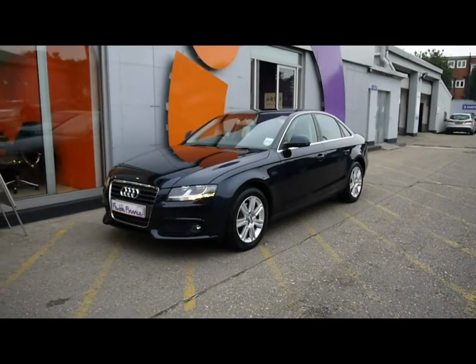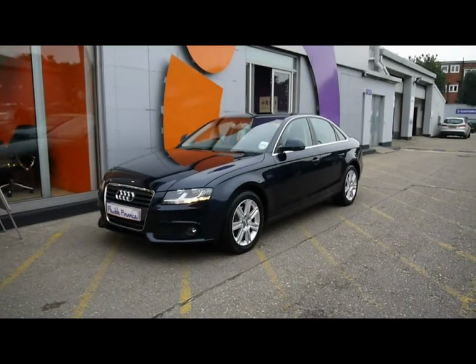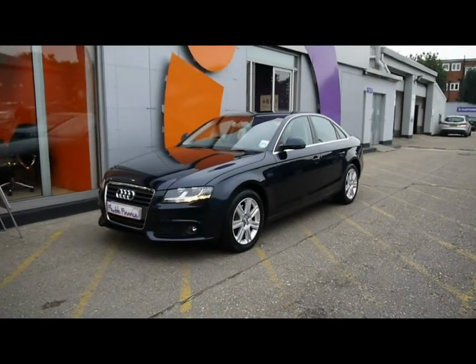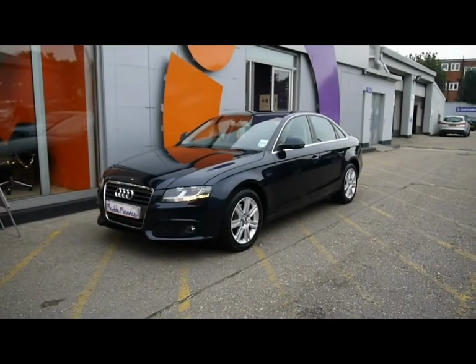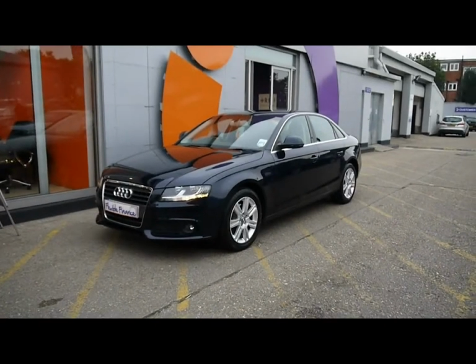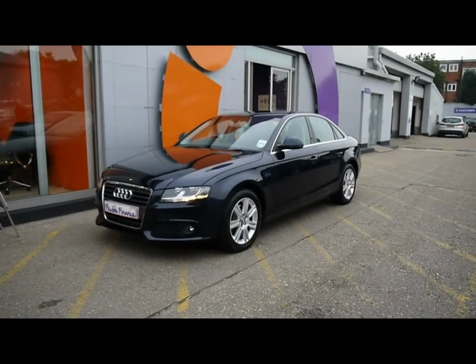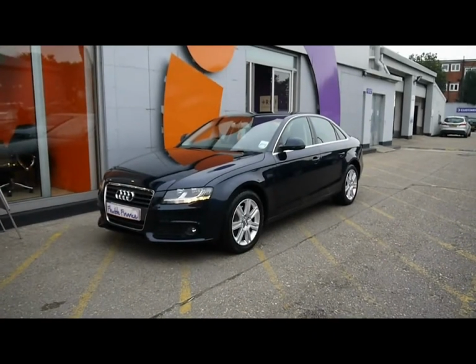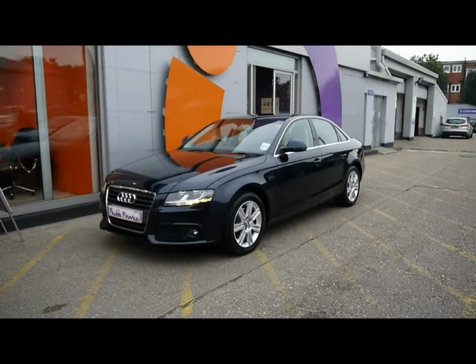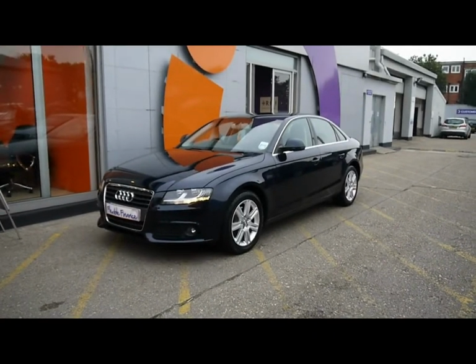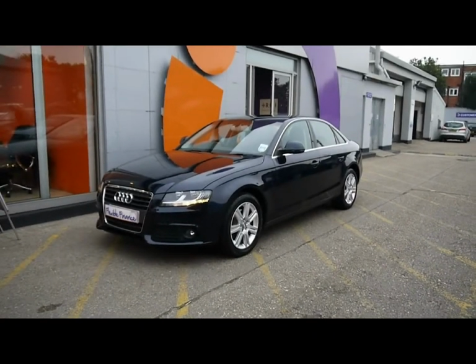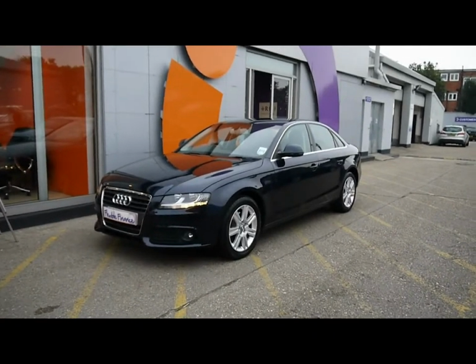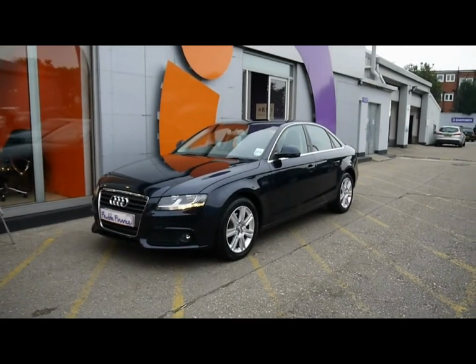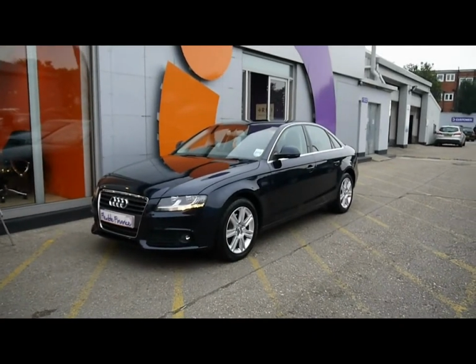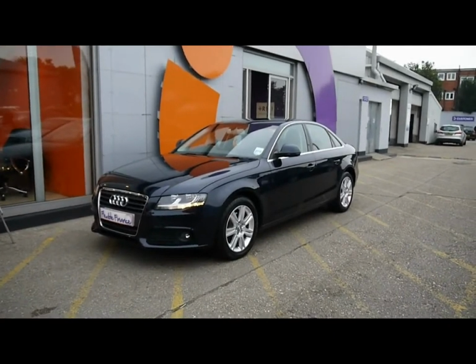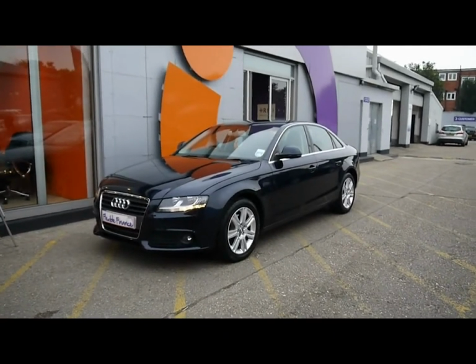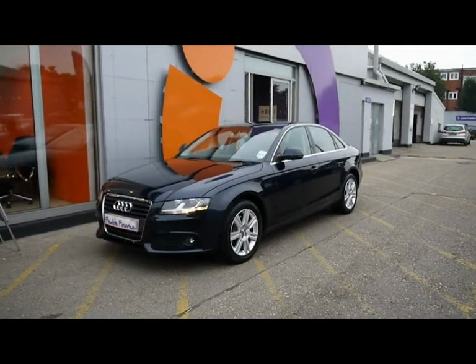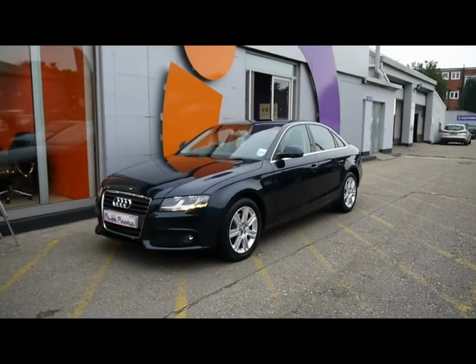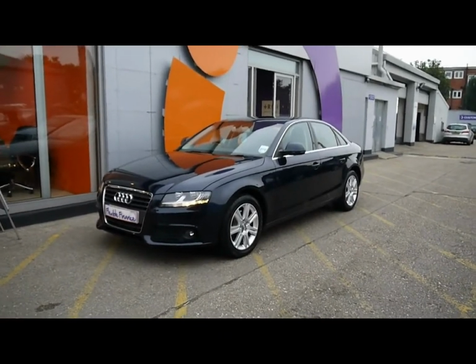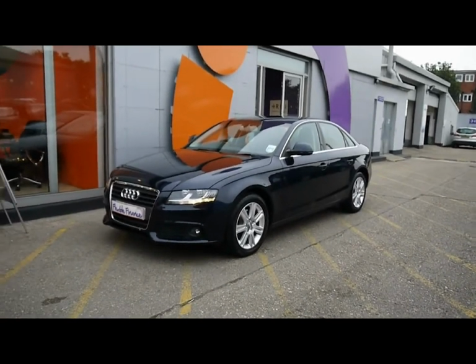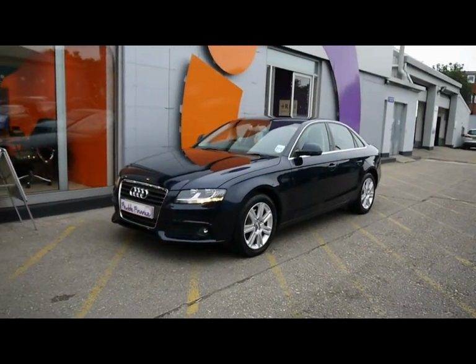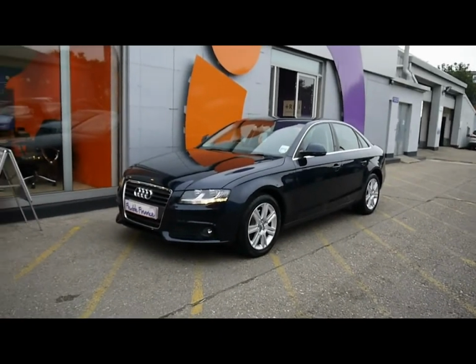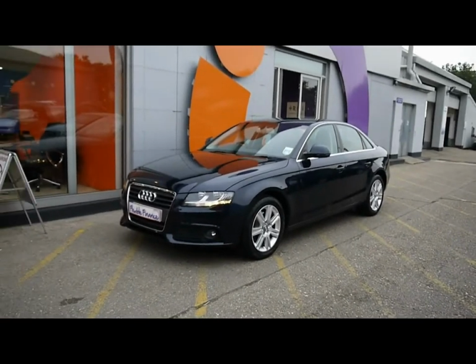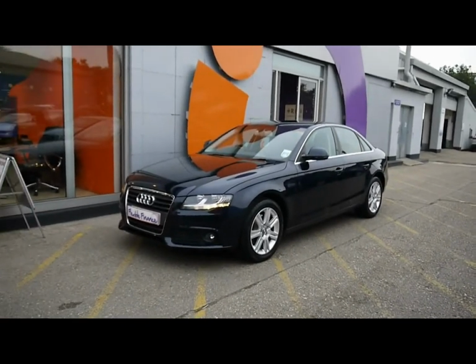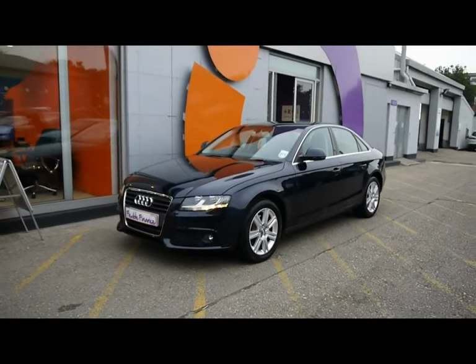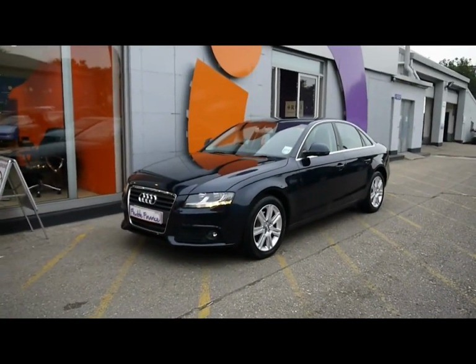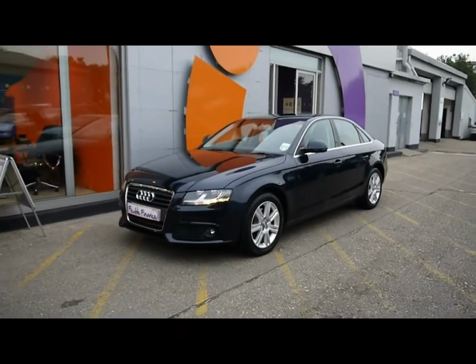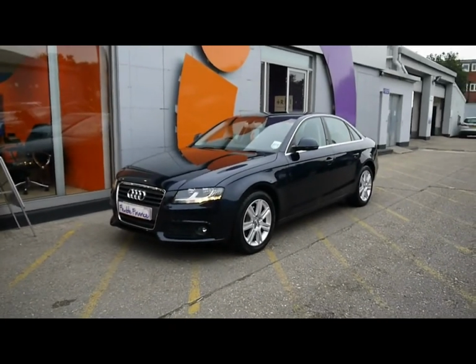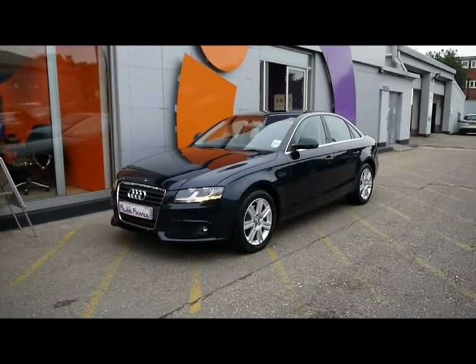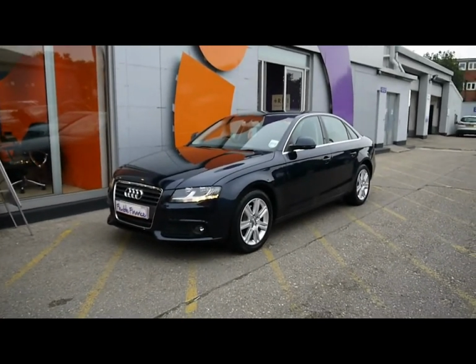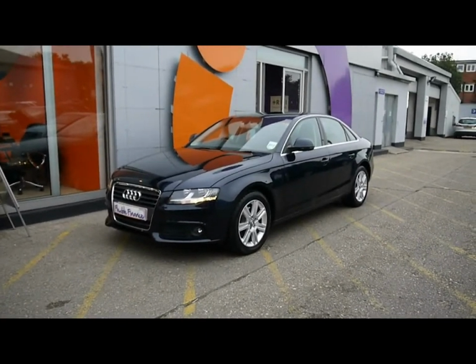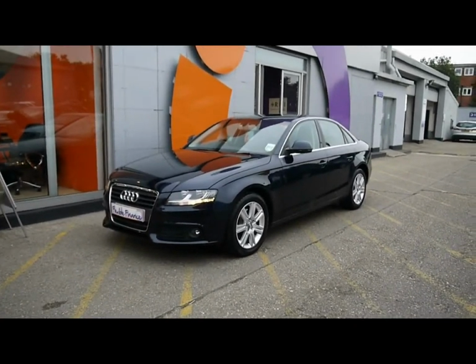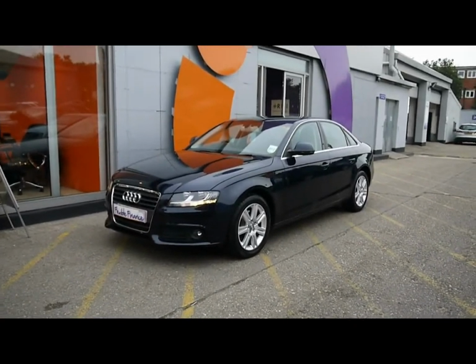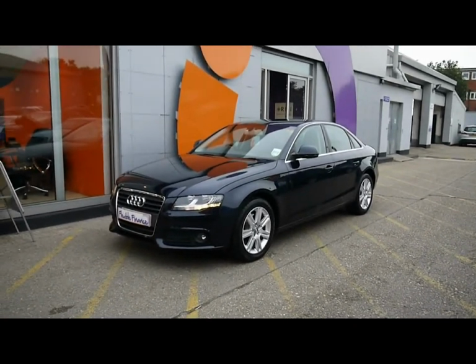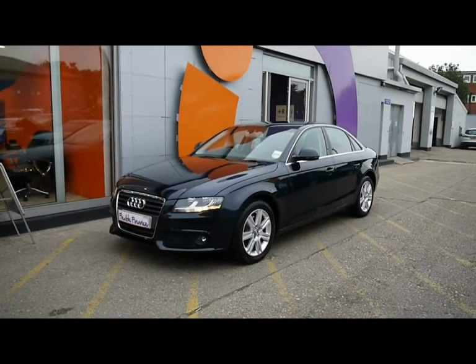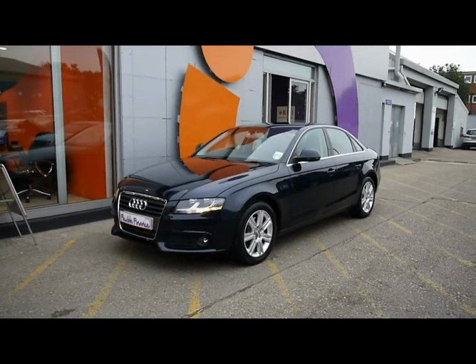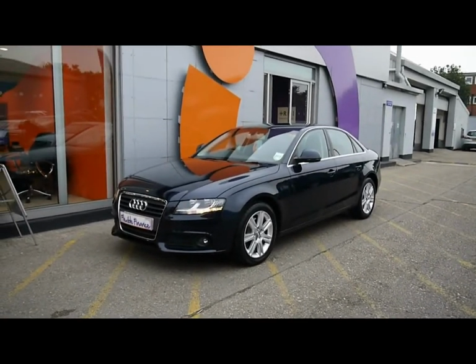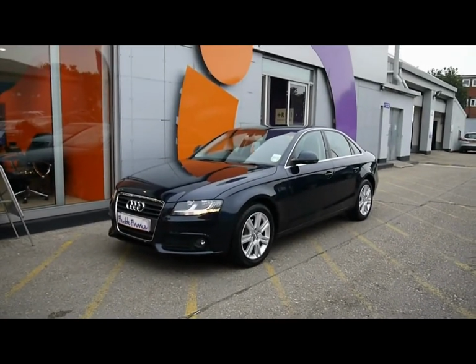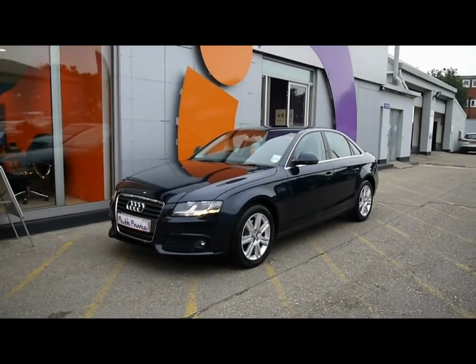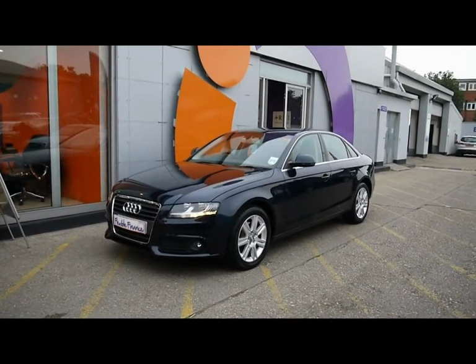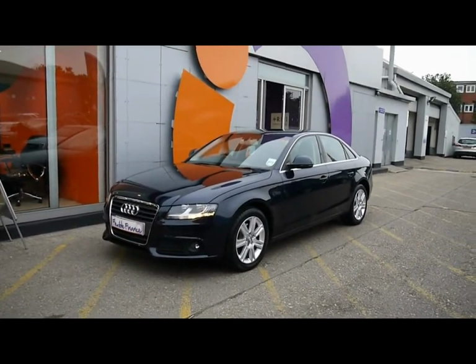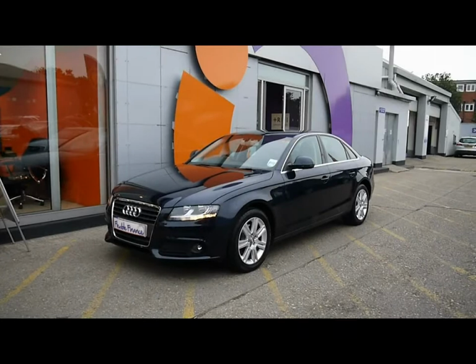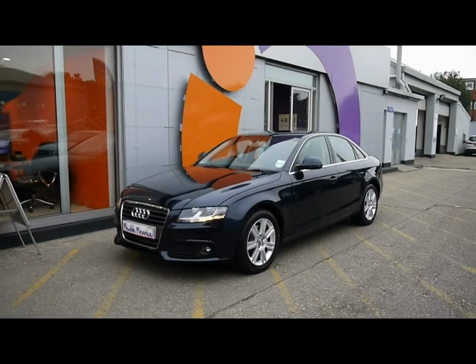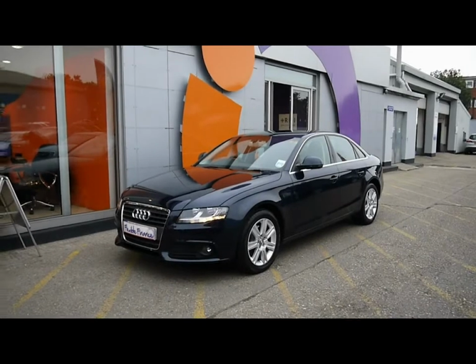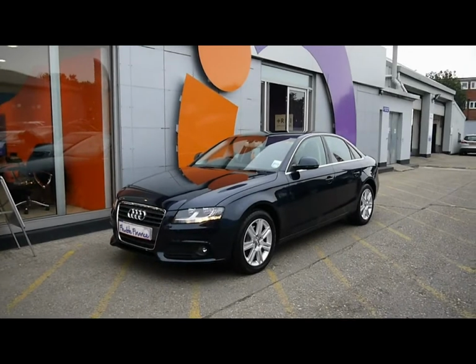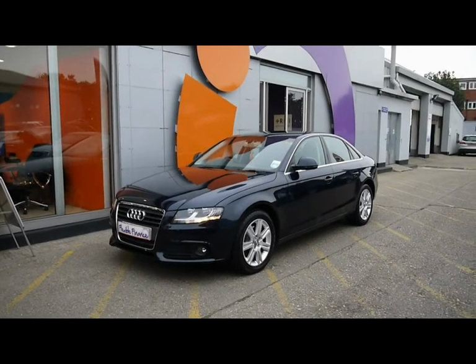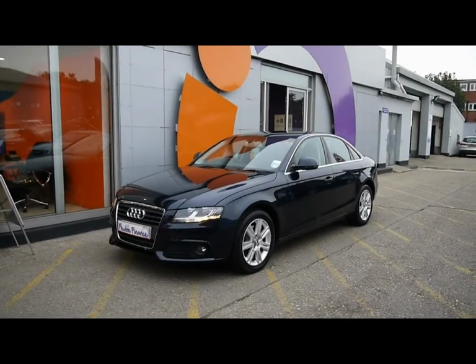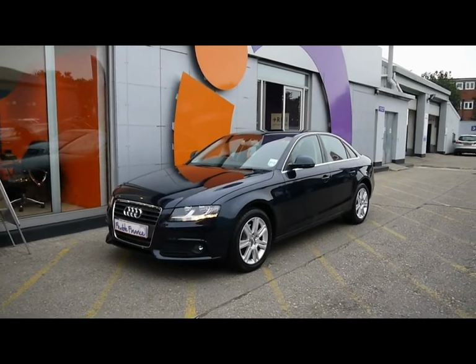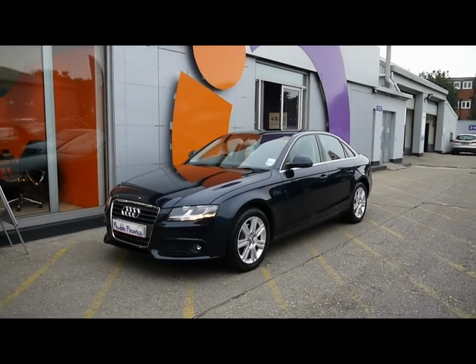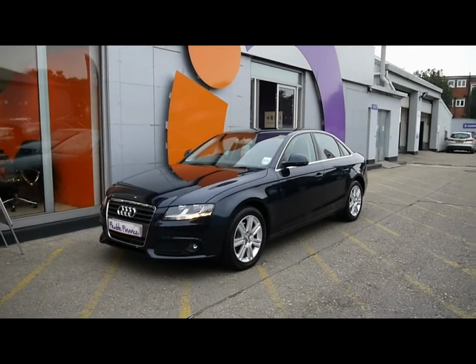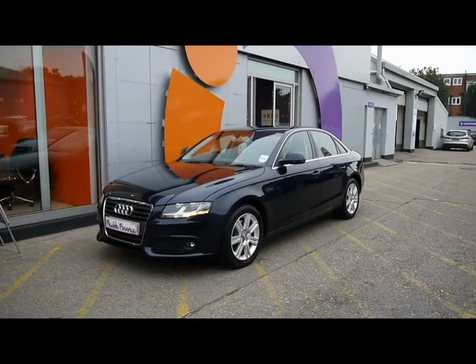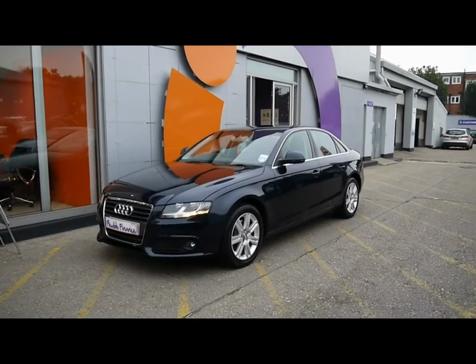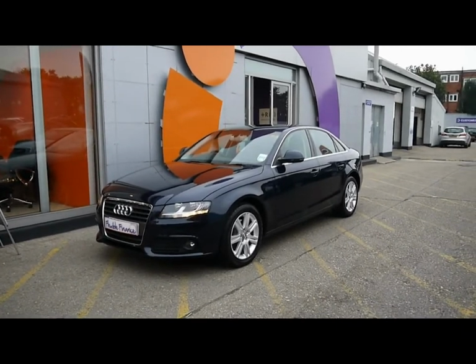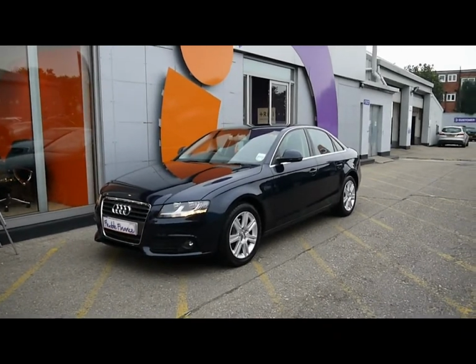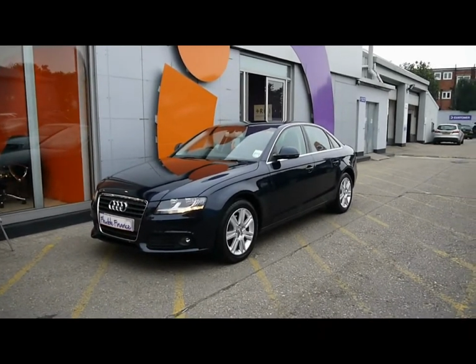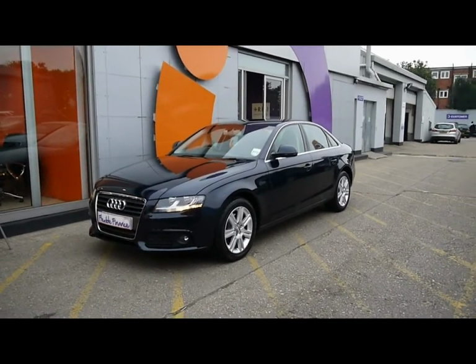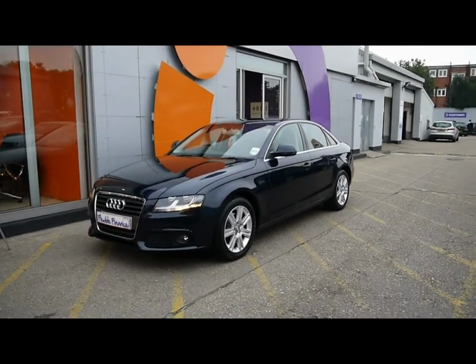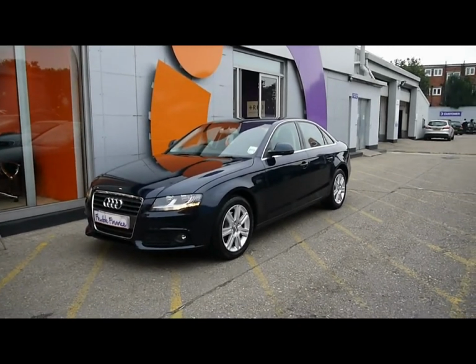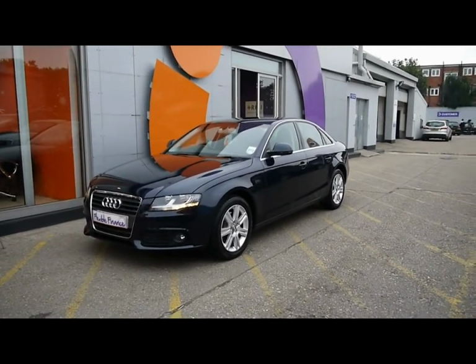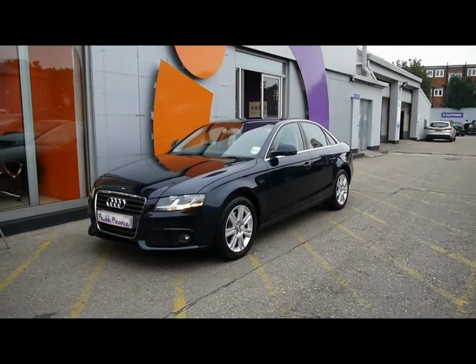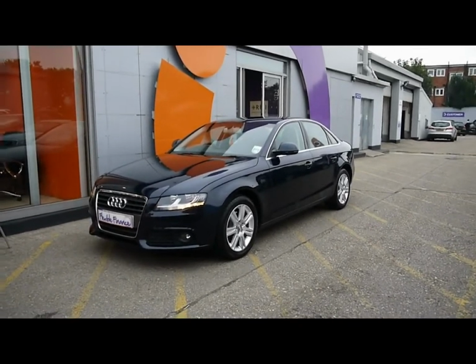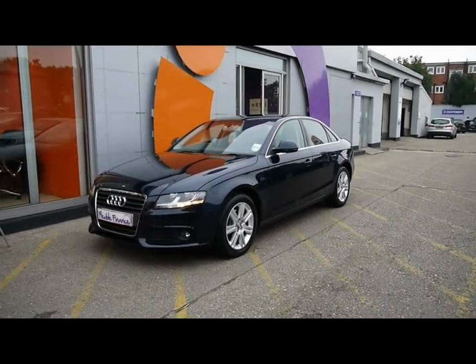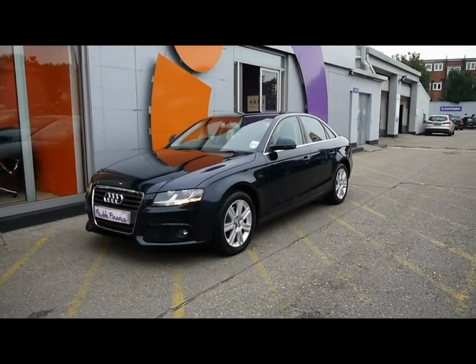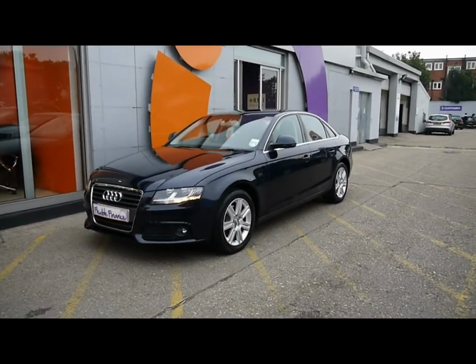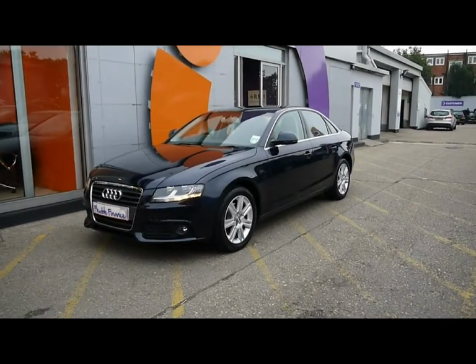Welcome to Imperial Cars for sale with the 2008 Audi A4. I'm going to take you on a quick walk around the car so you can see the features and also the condition that the vehicle is in.